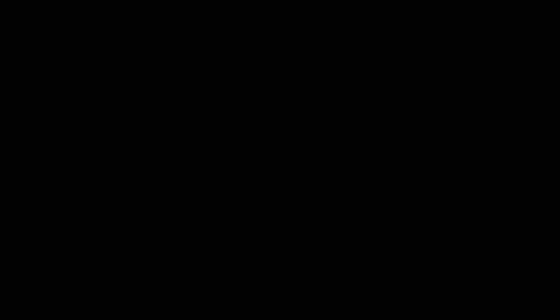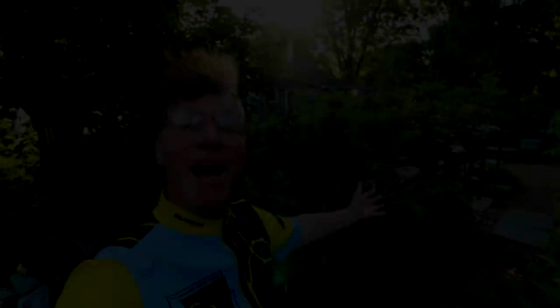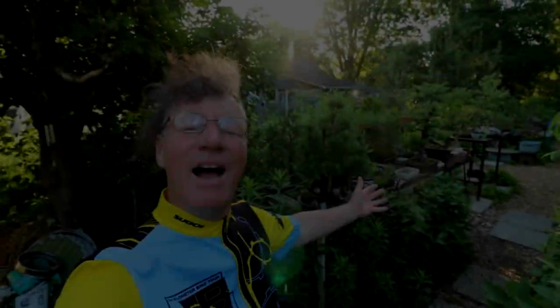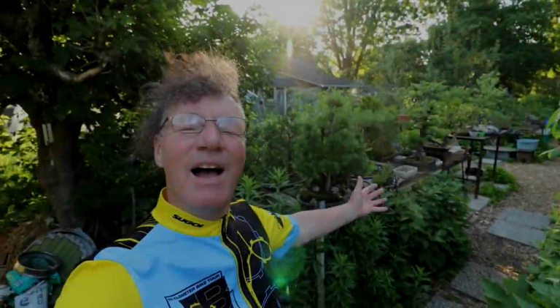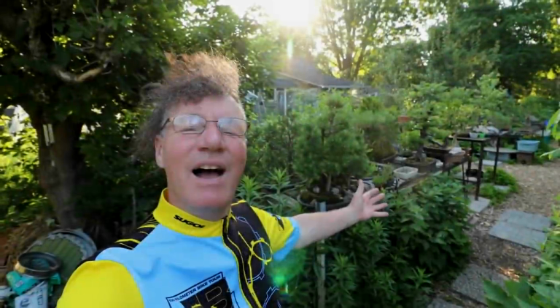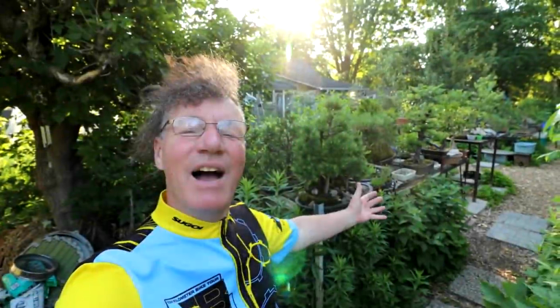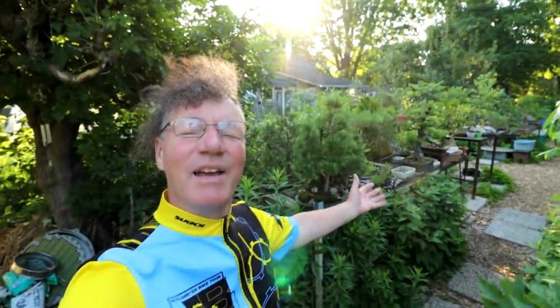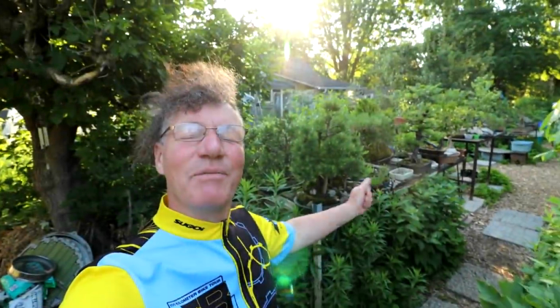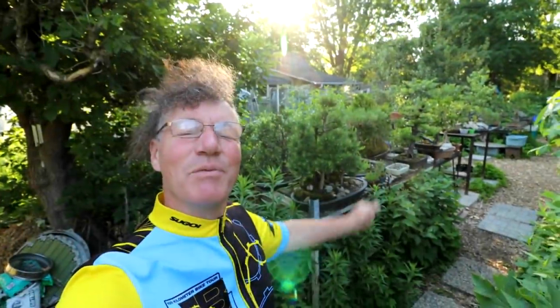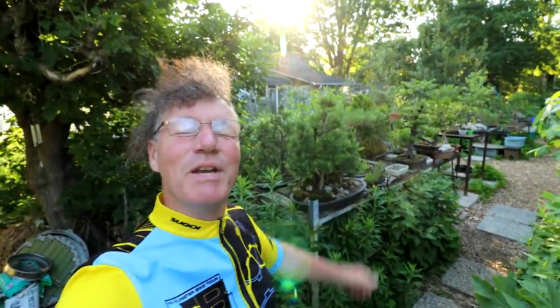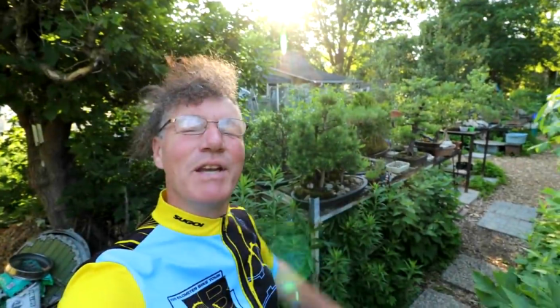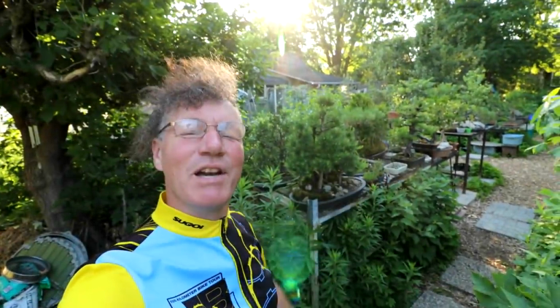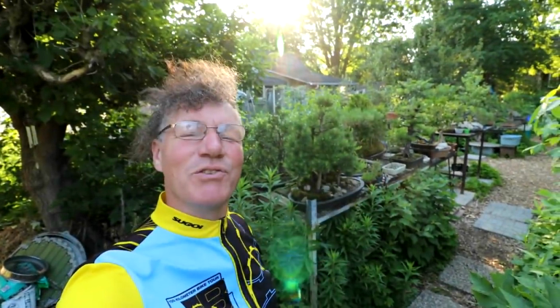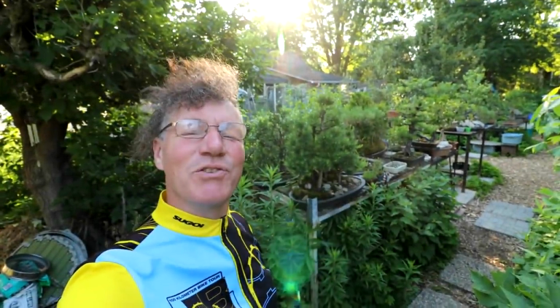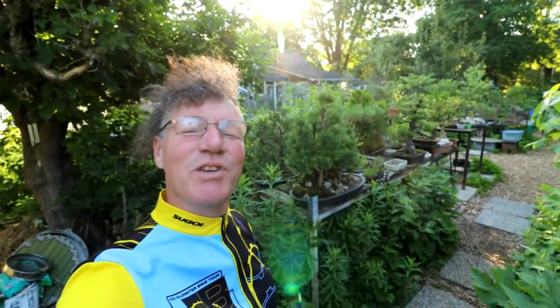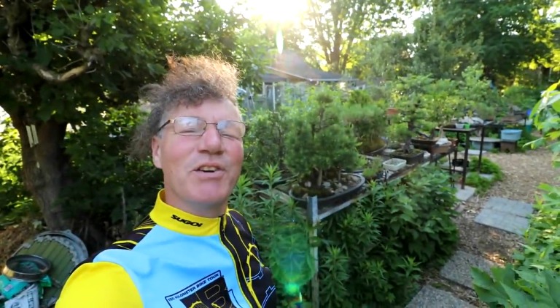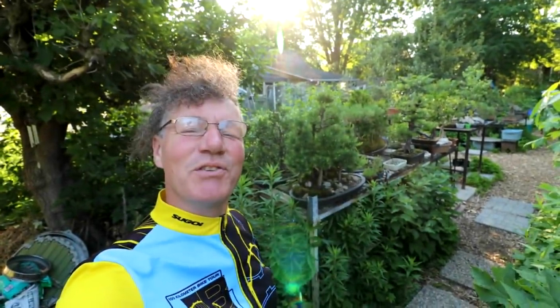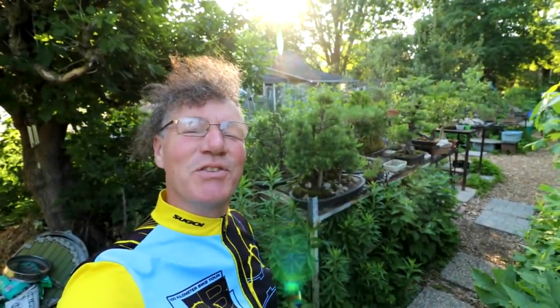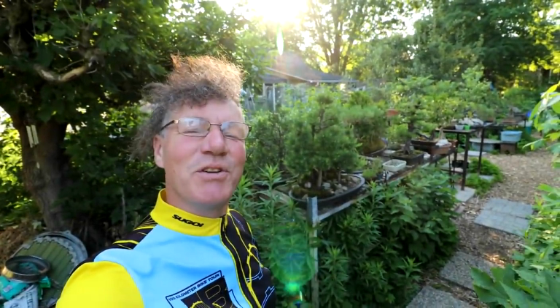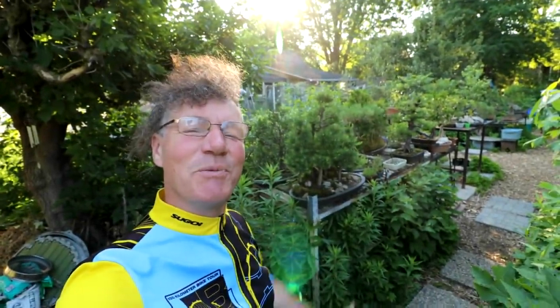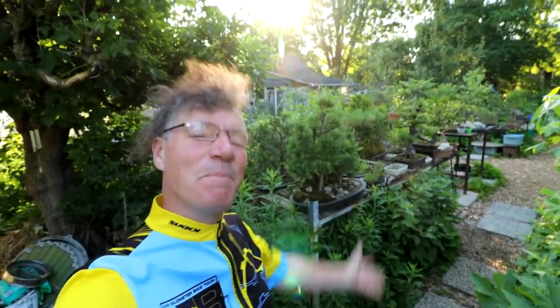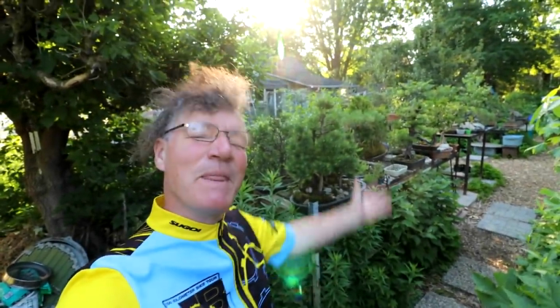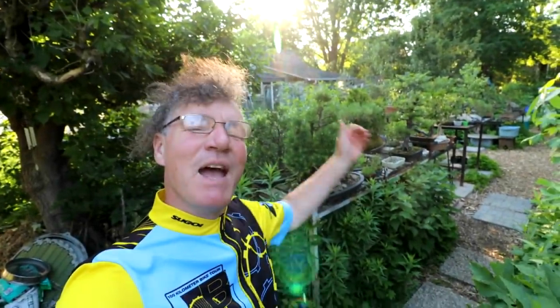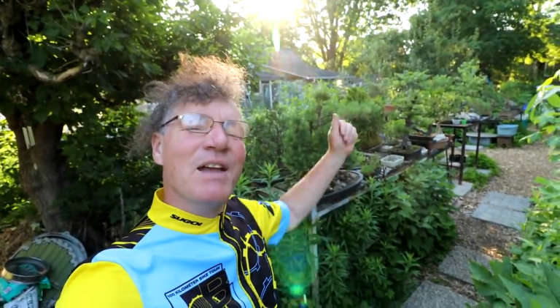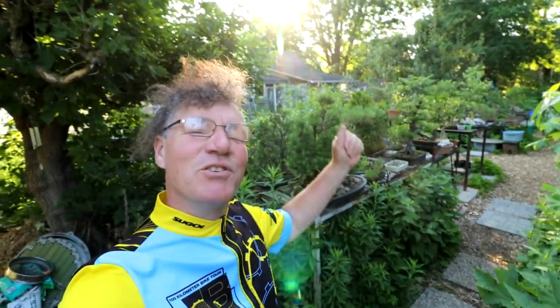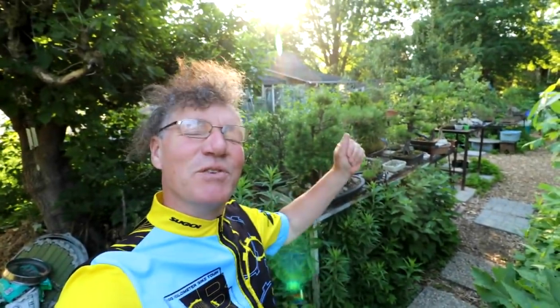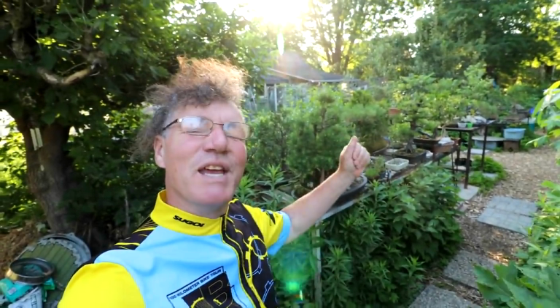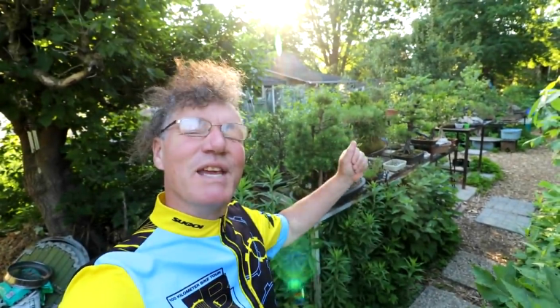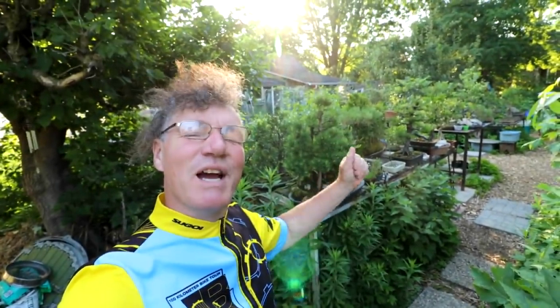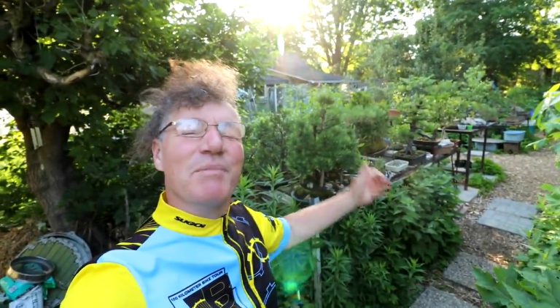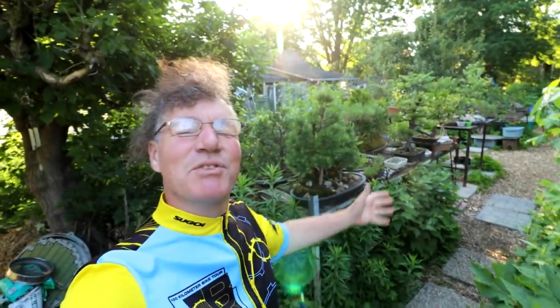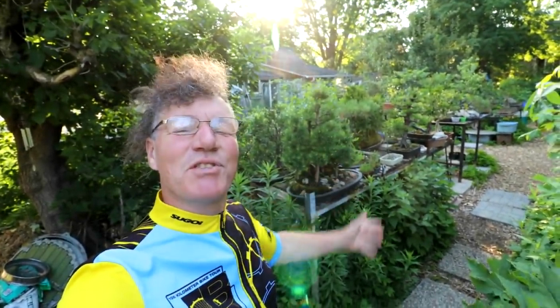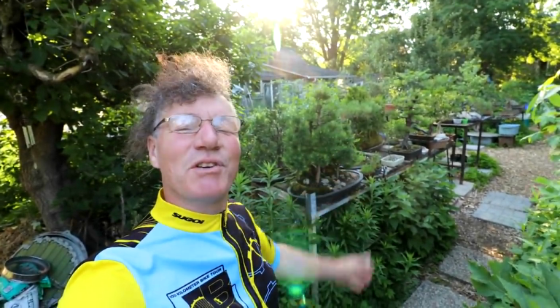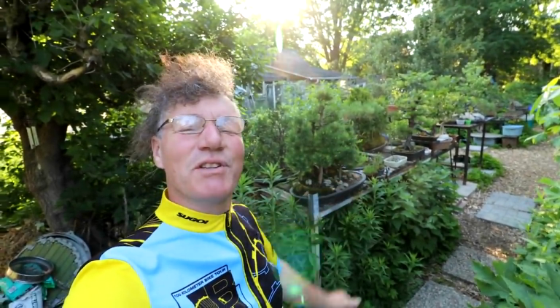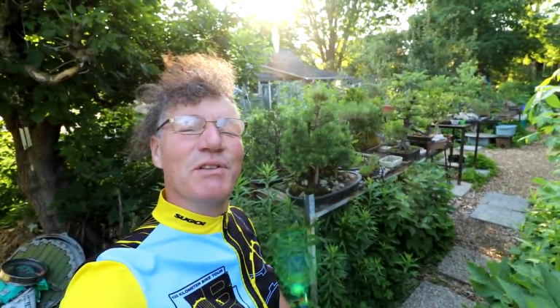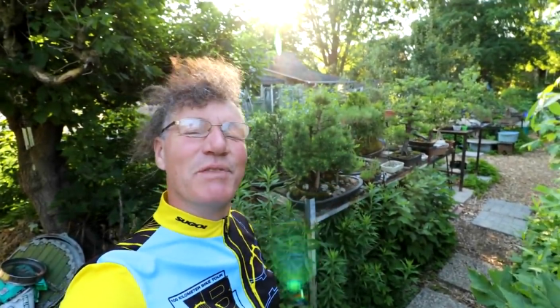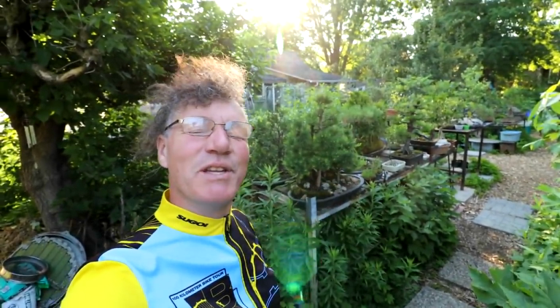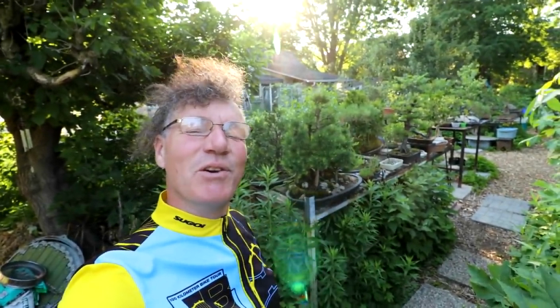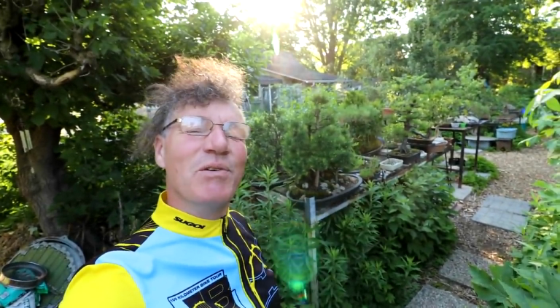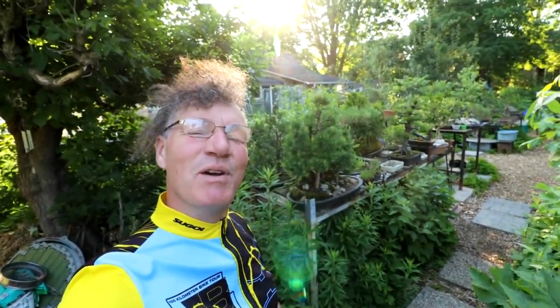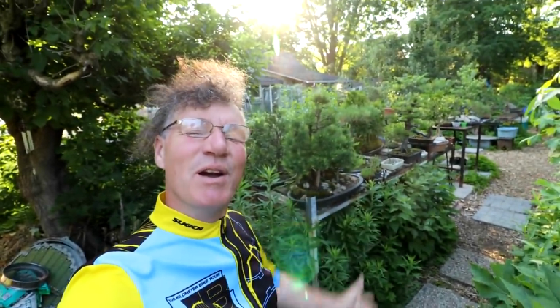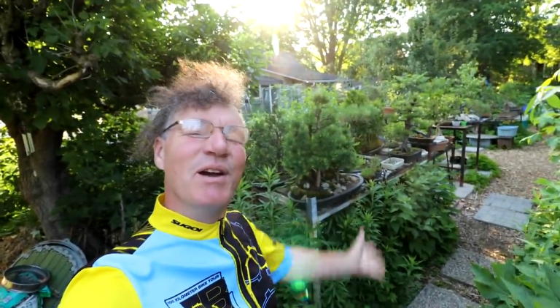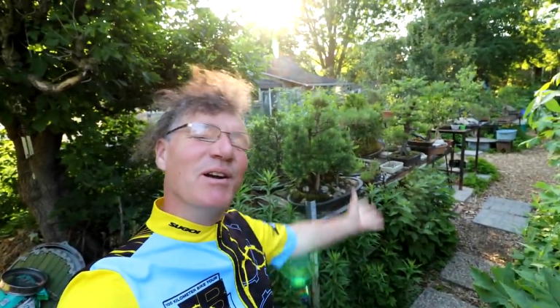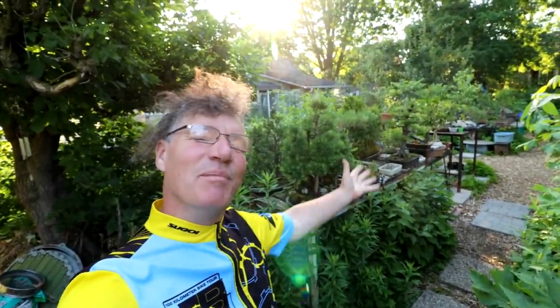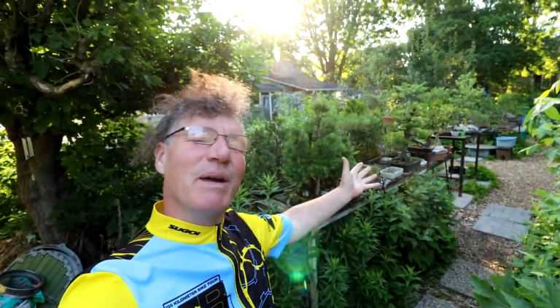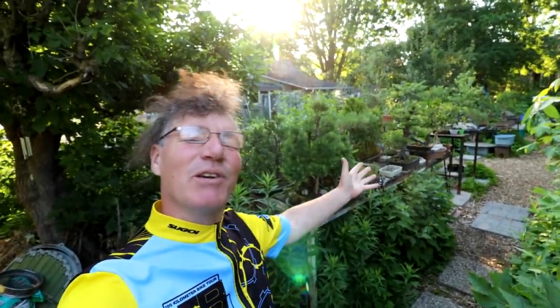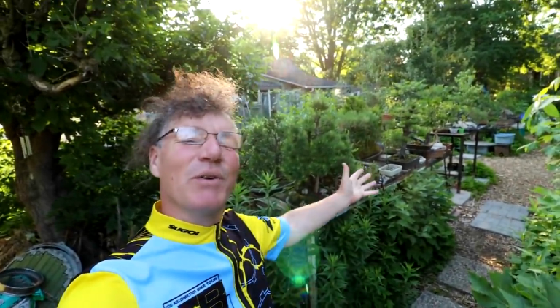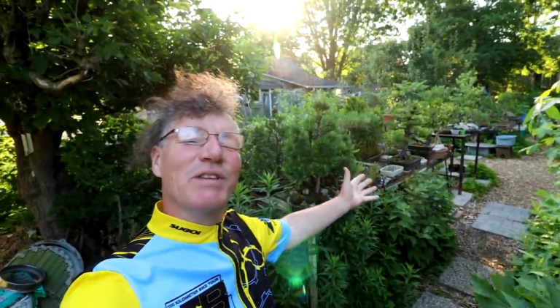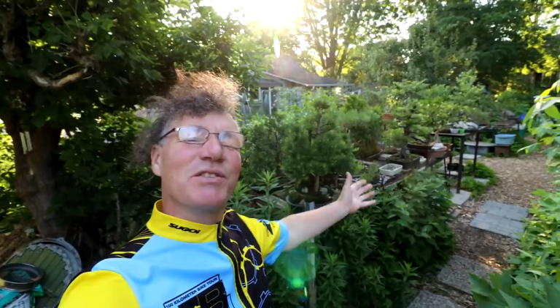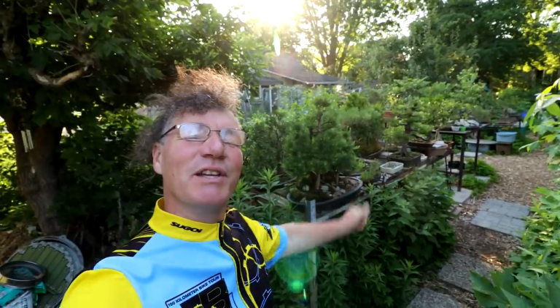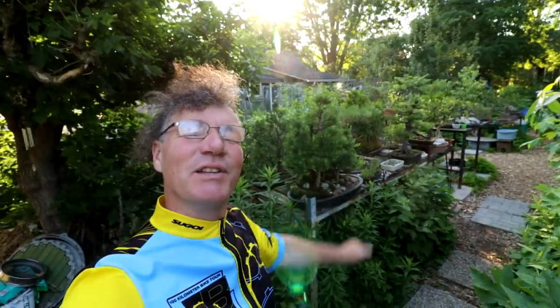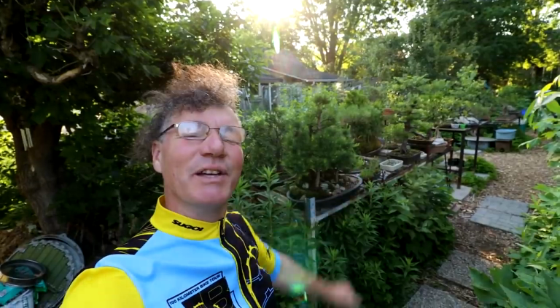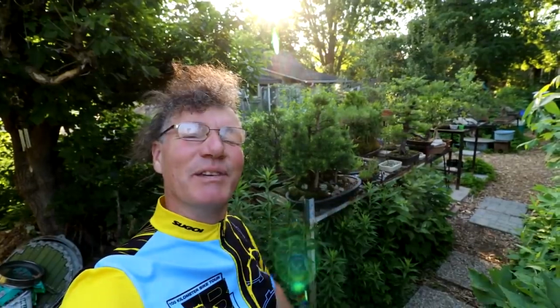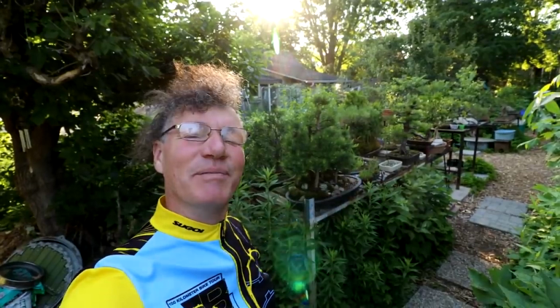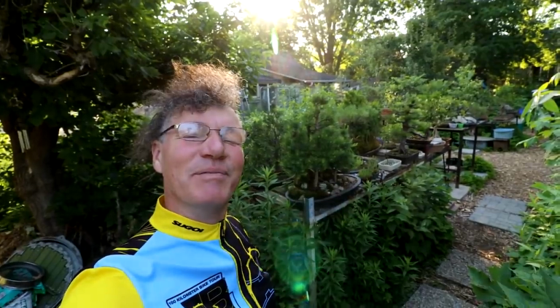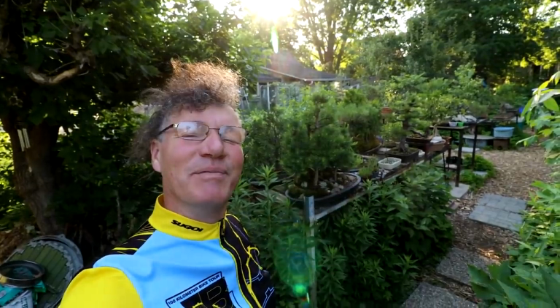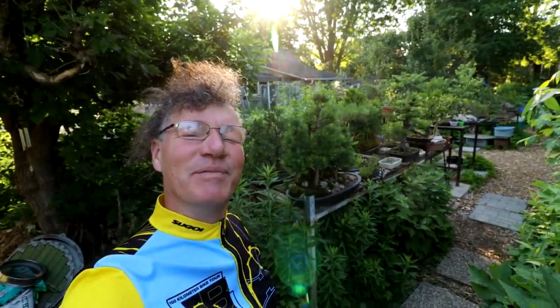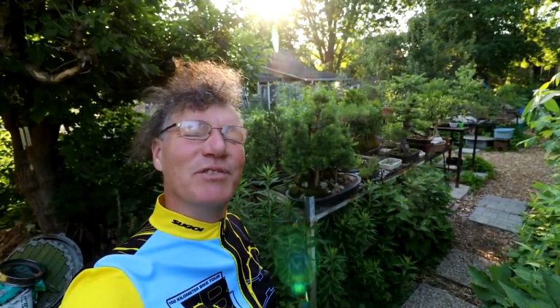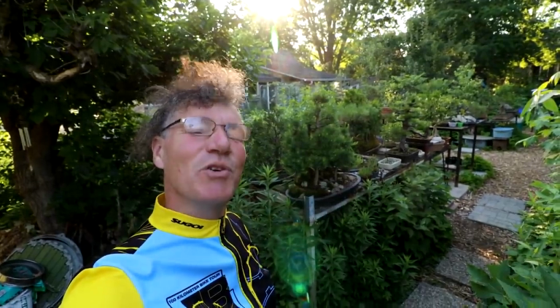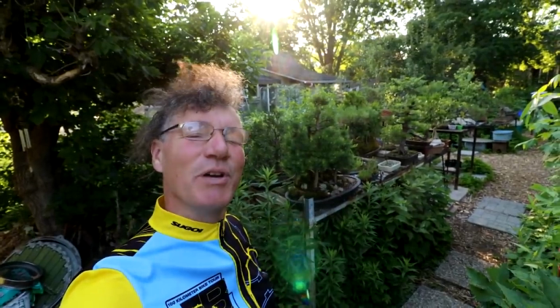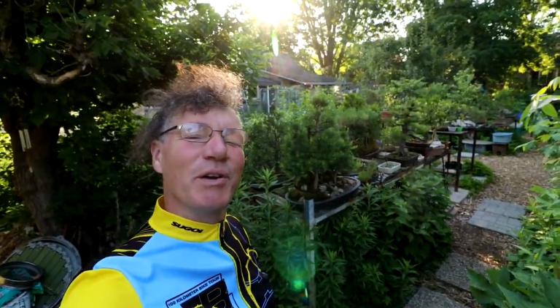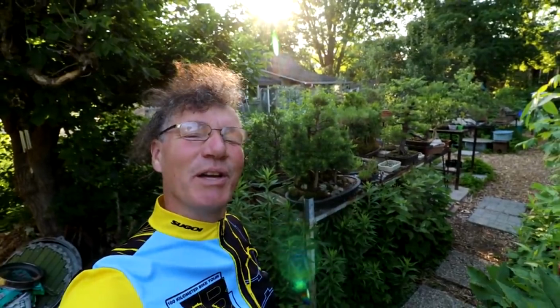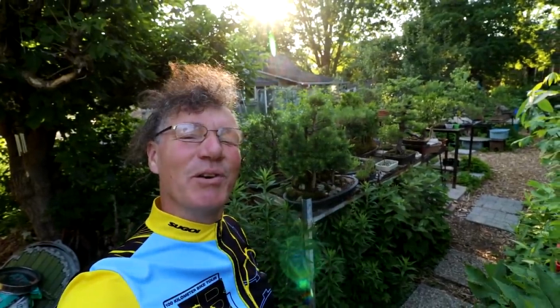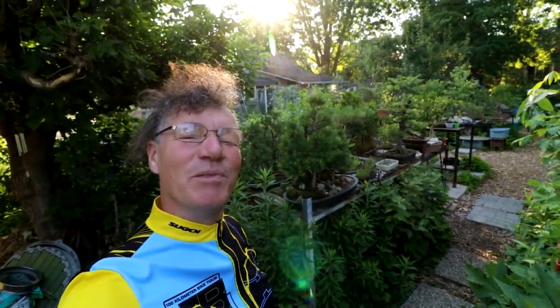Hi everyone, Nigel Saunders here. Today I'm starting the video by going cycling. So here I go.